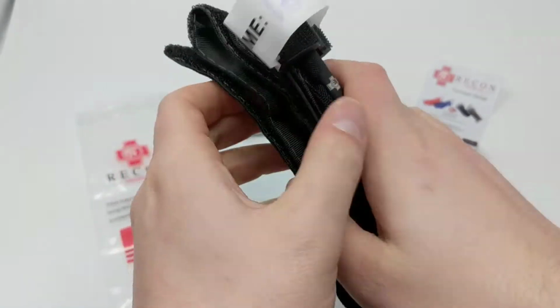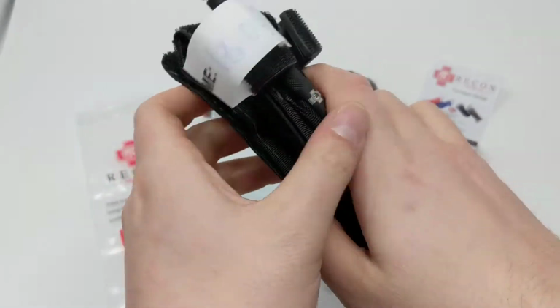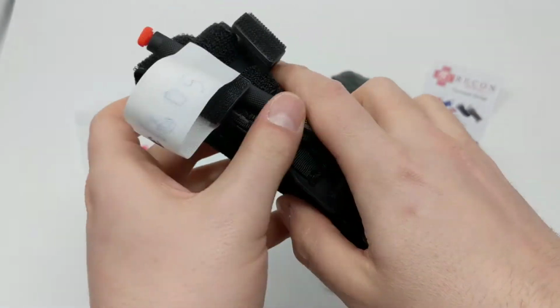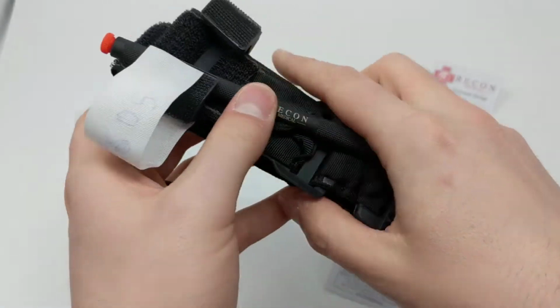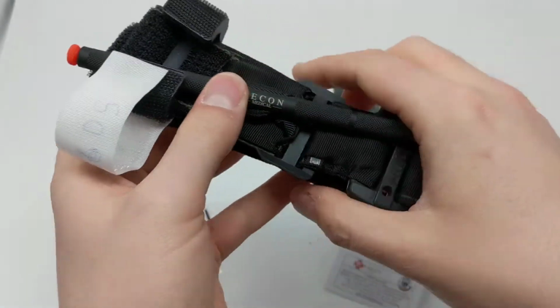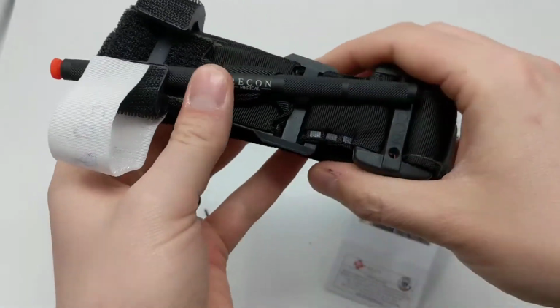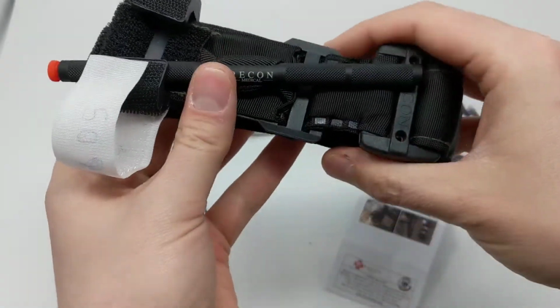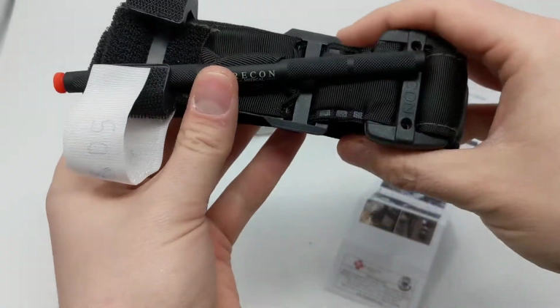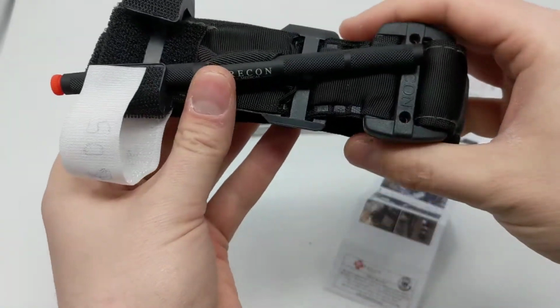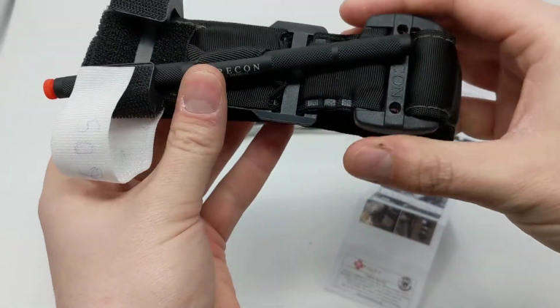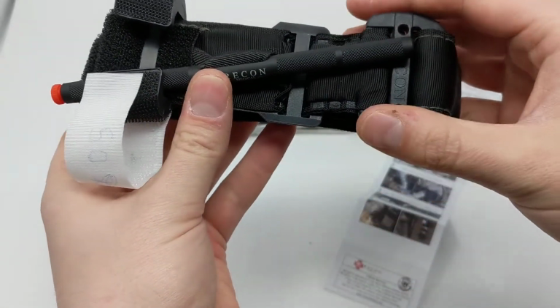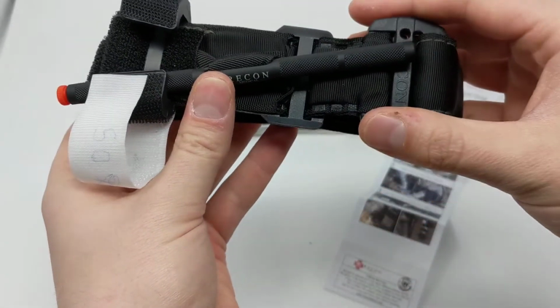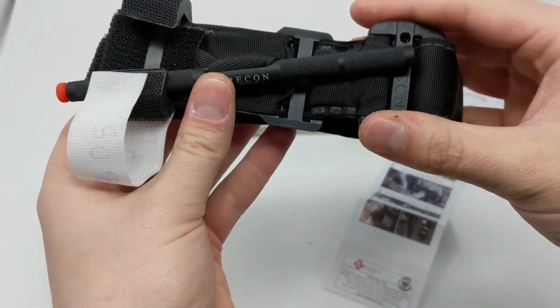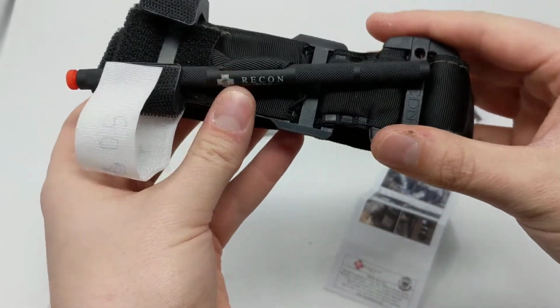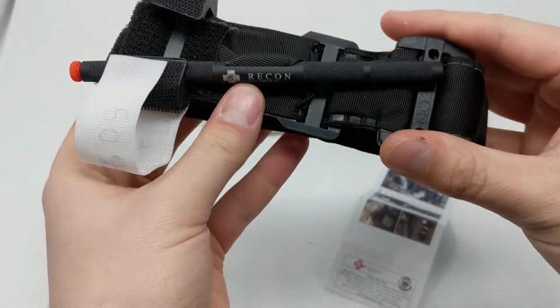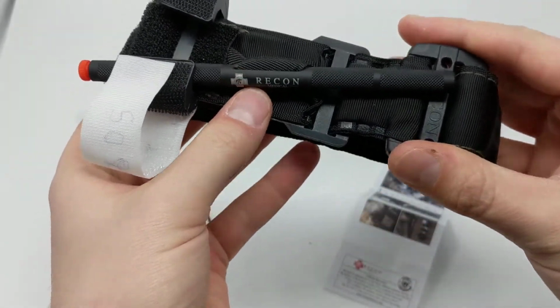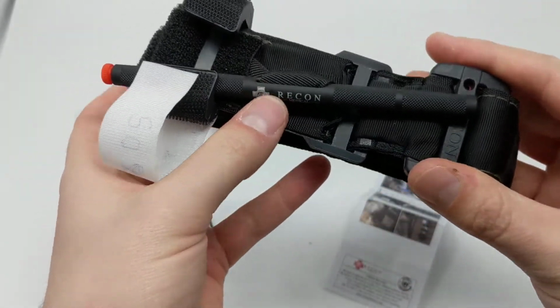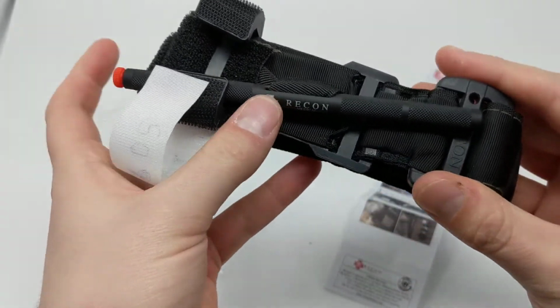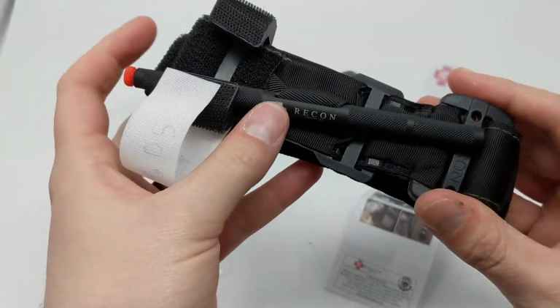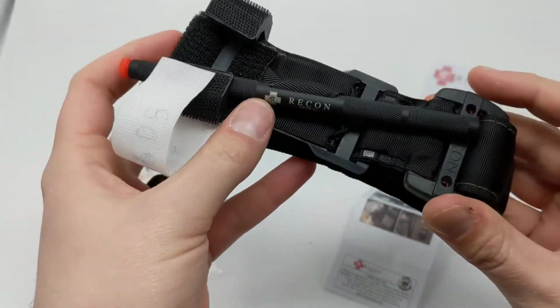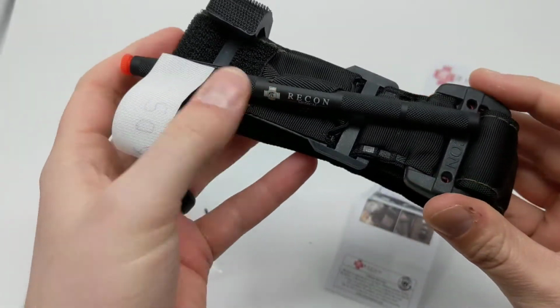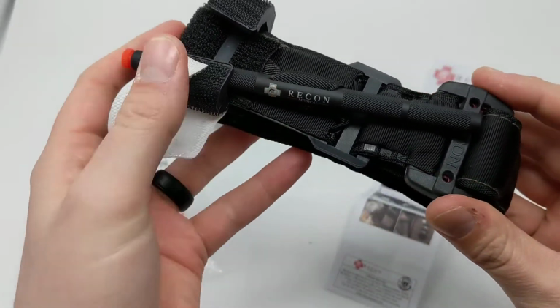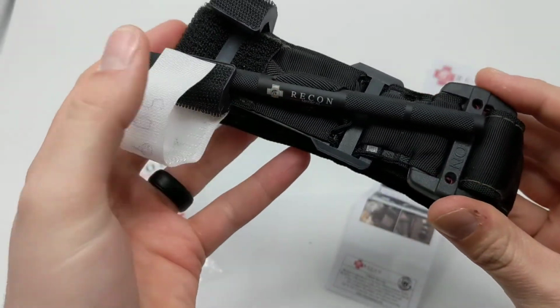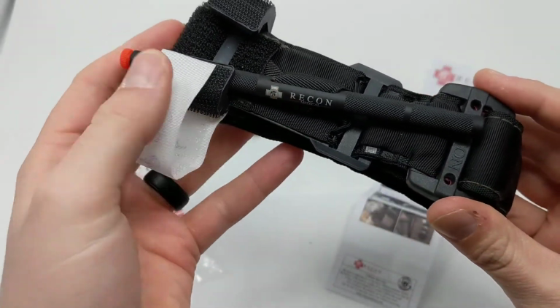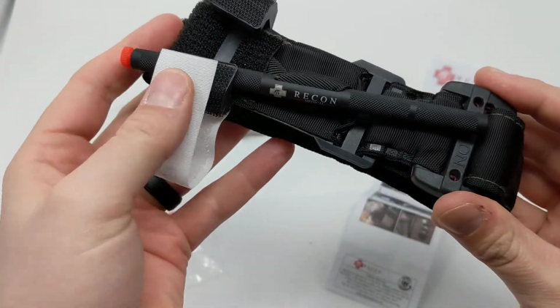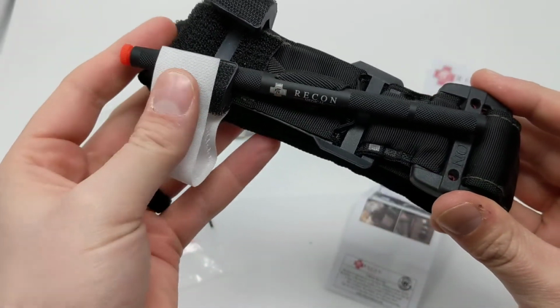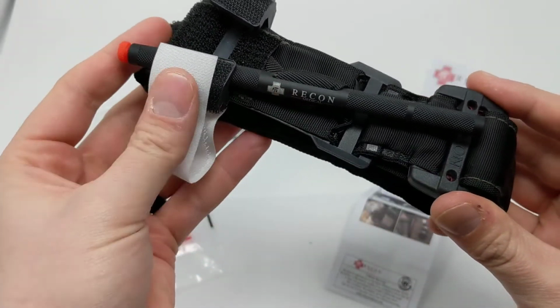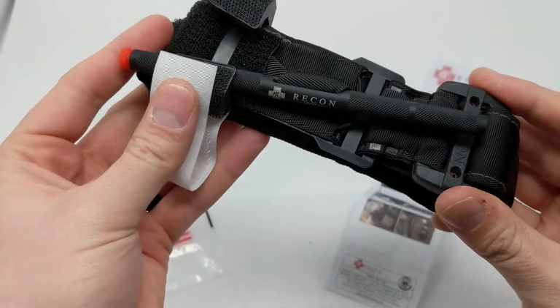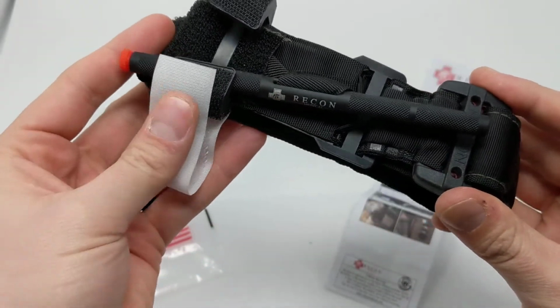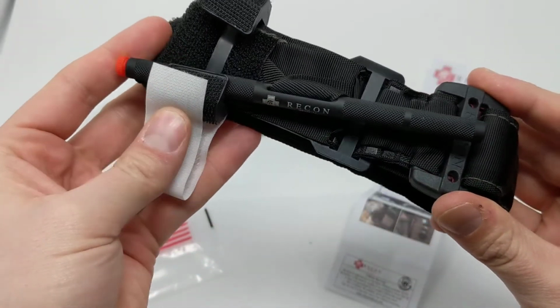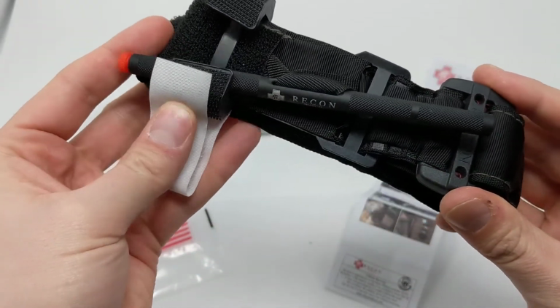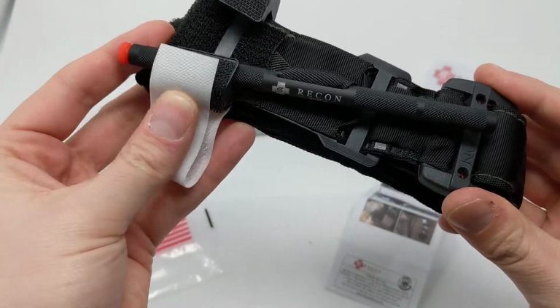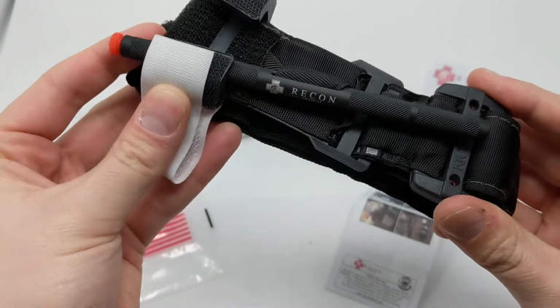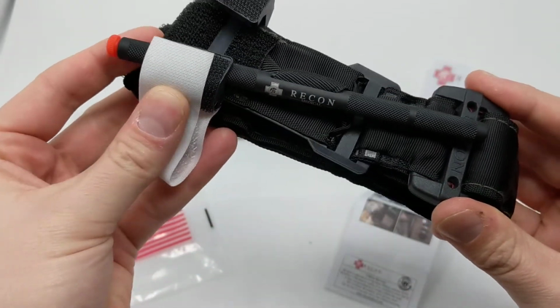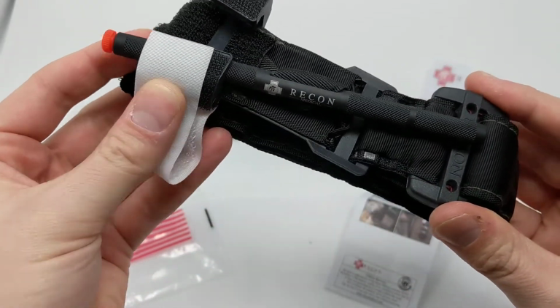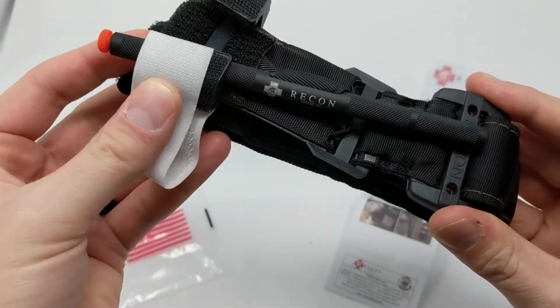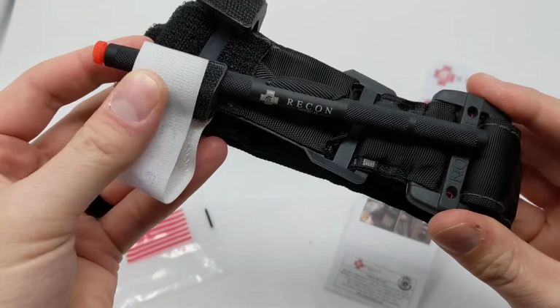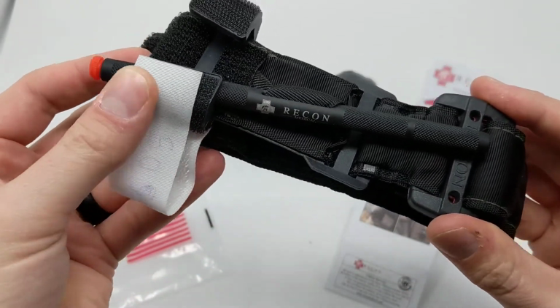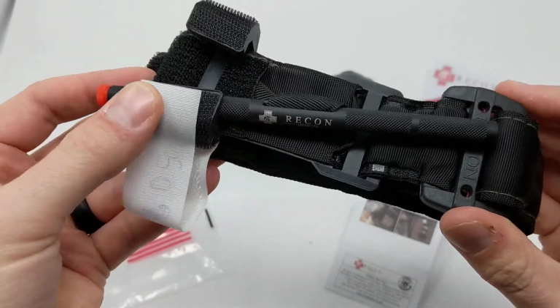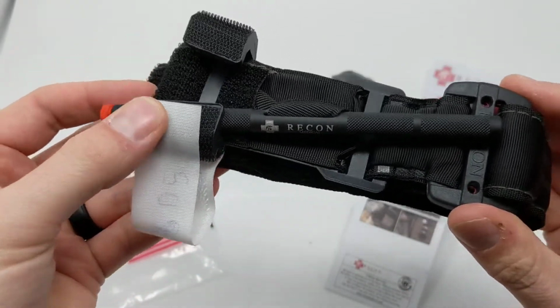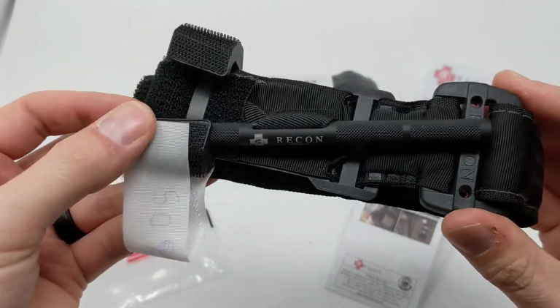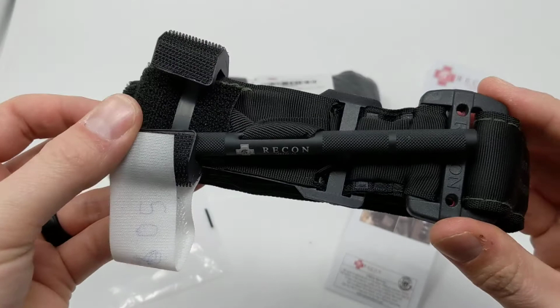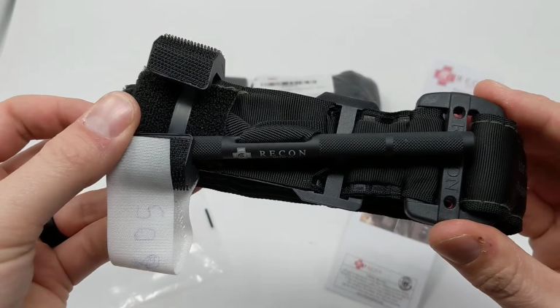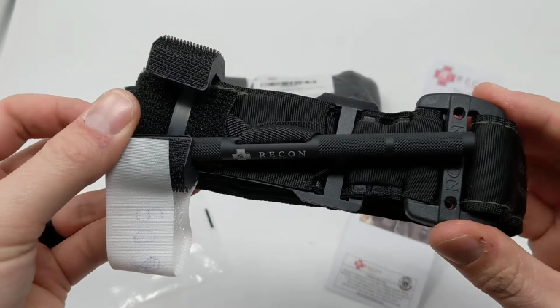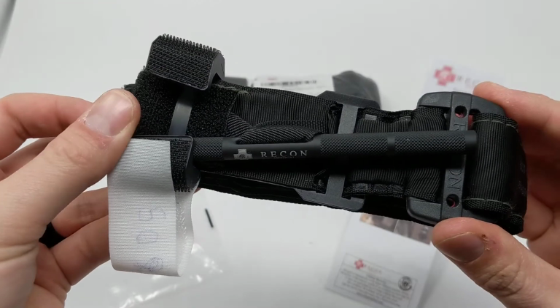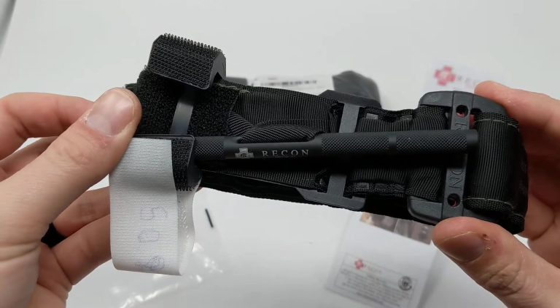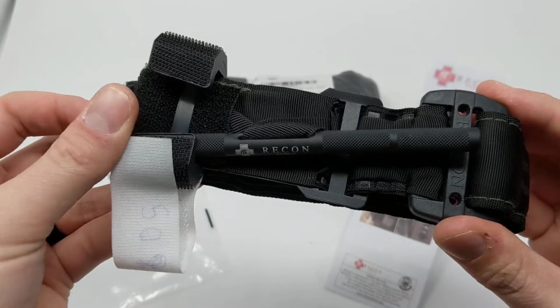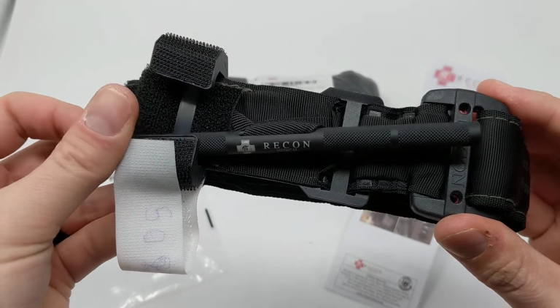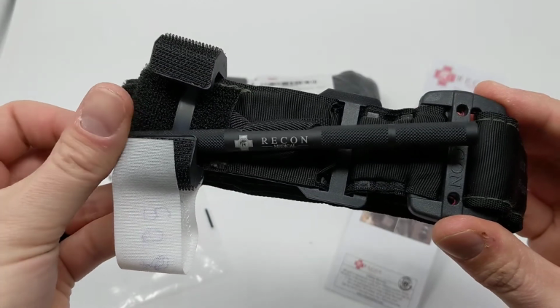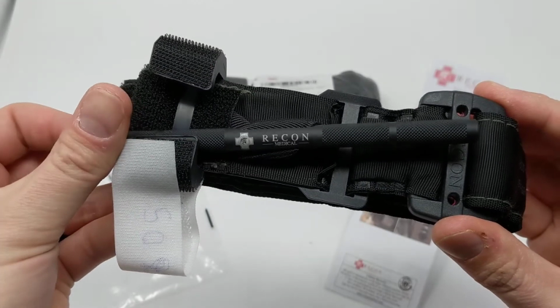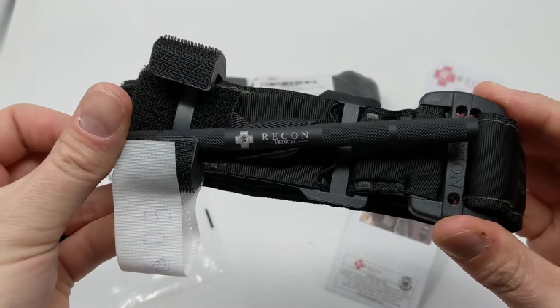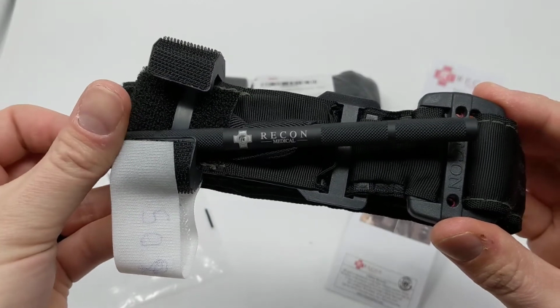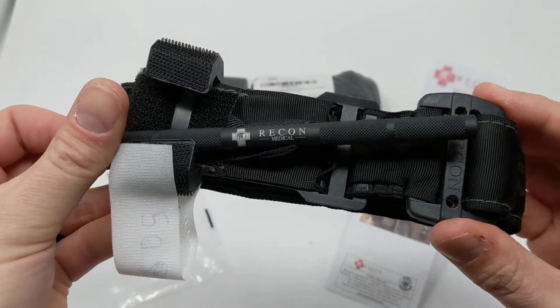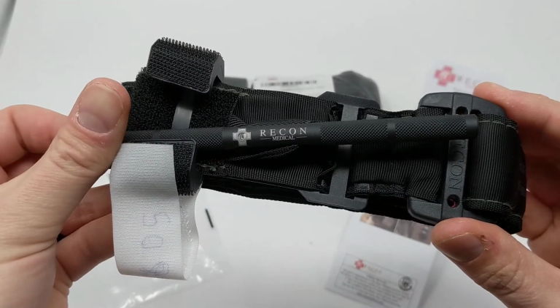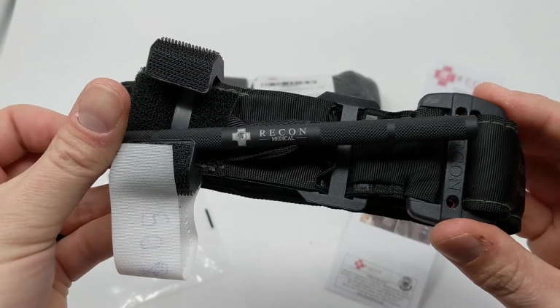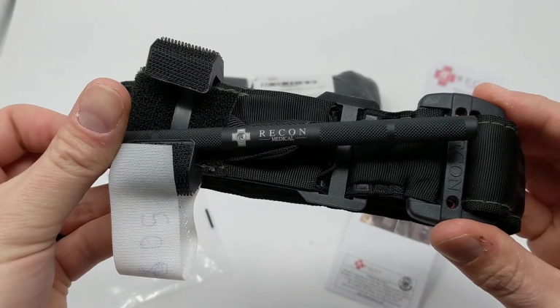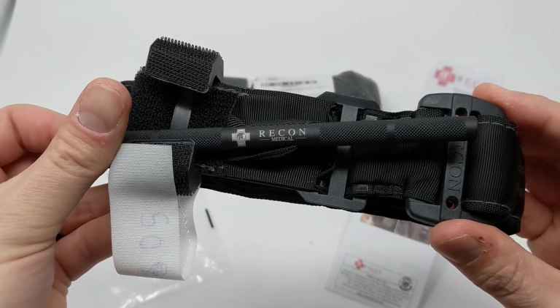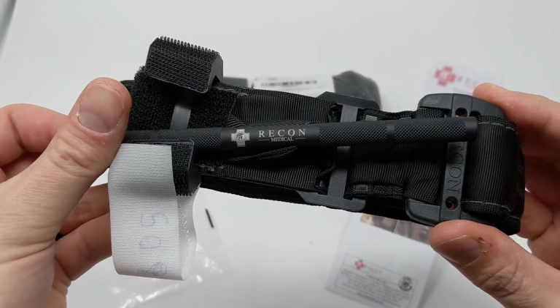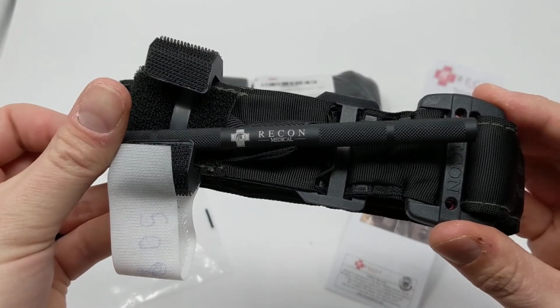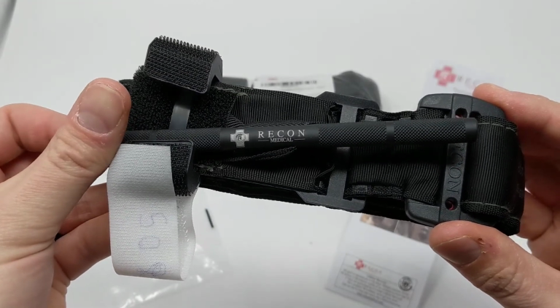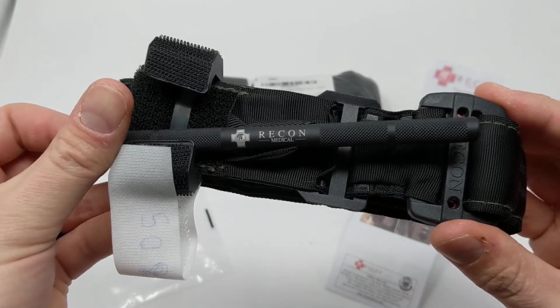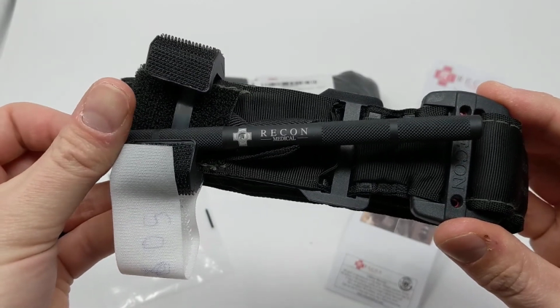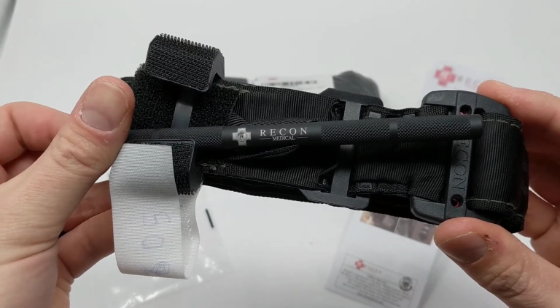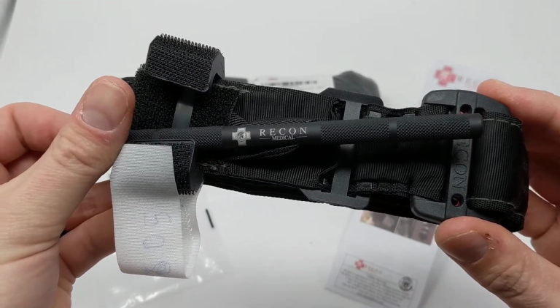So this is our Recon Medical Gen 4 Tourniquet — brand new 2020 product — and it's now available at wildmedkits.ca.